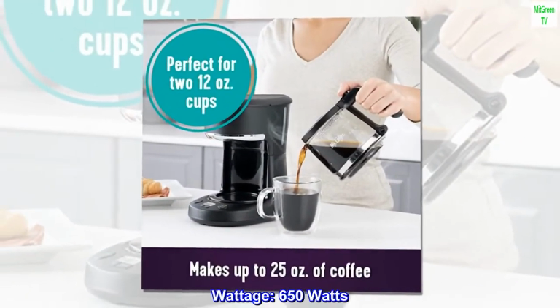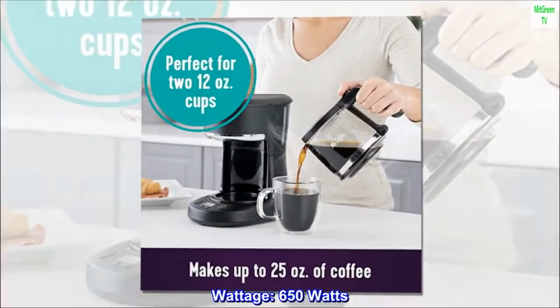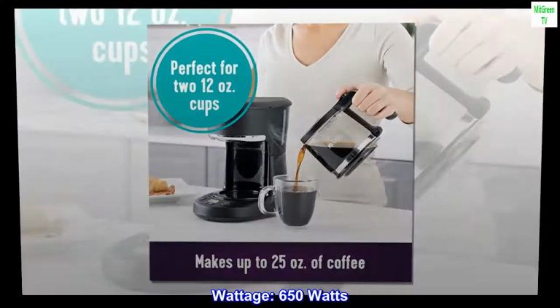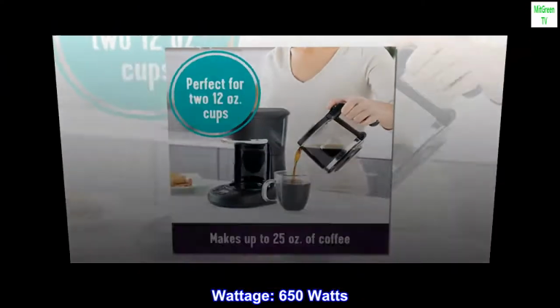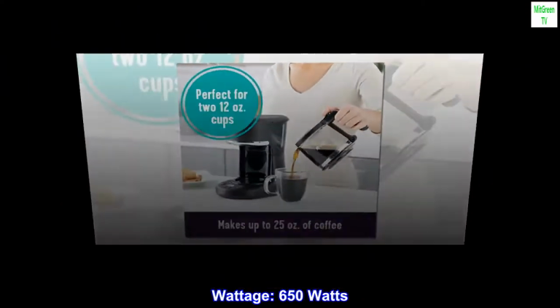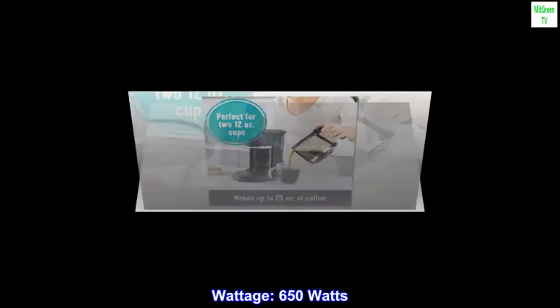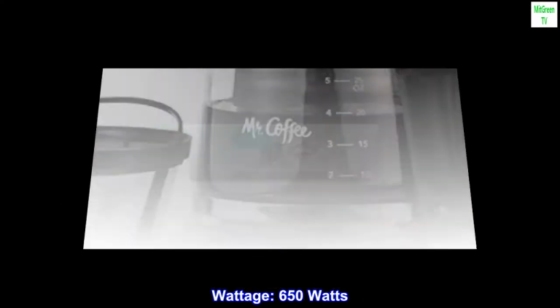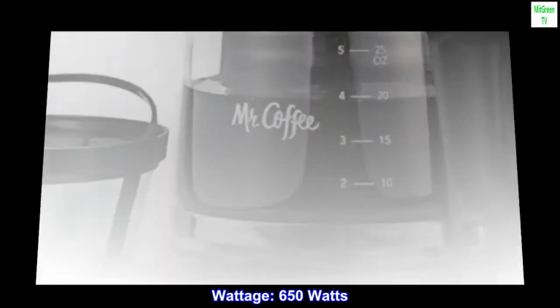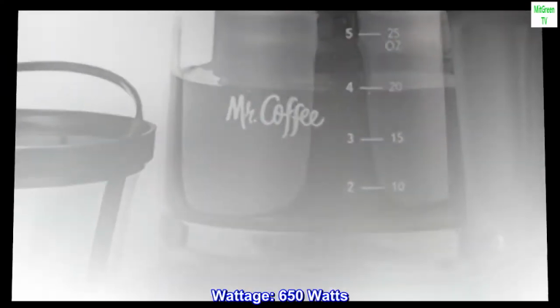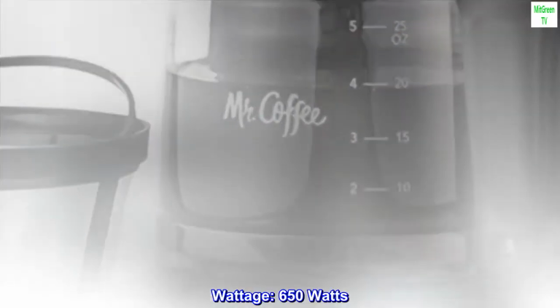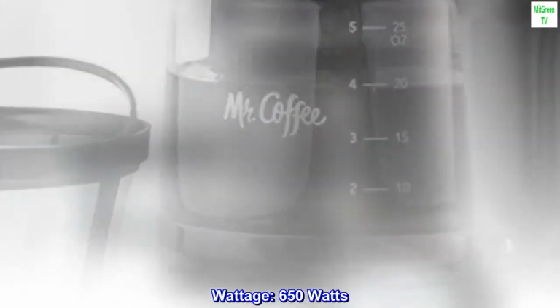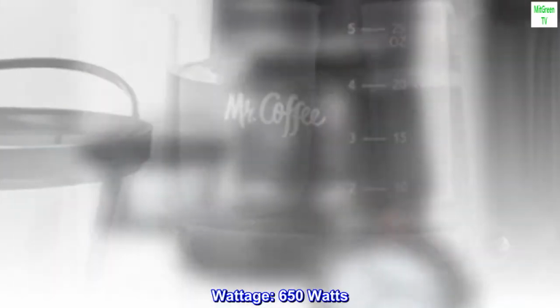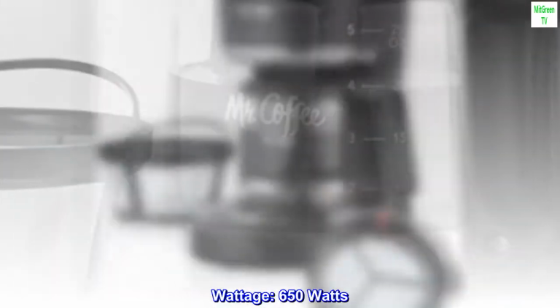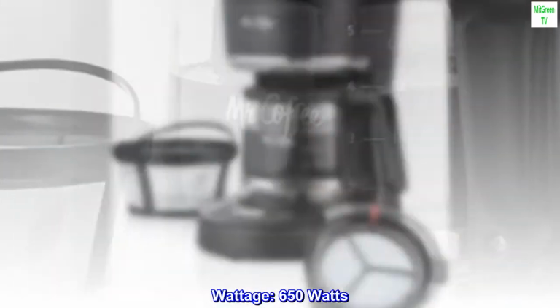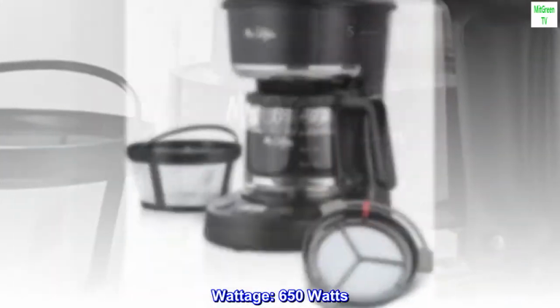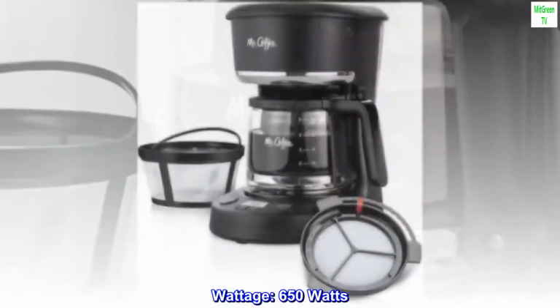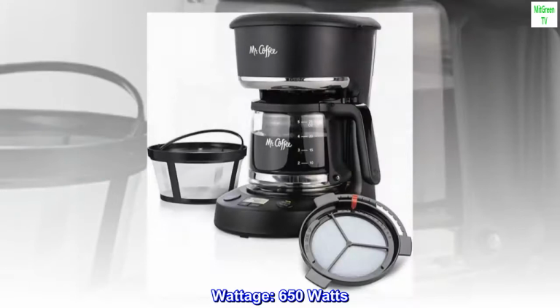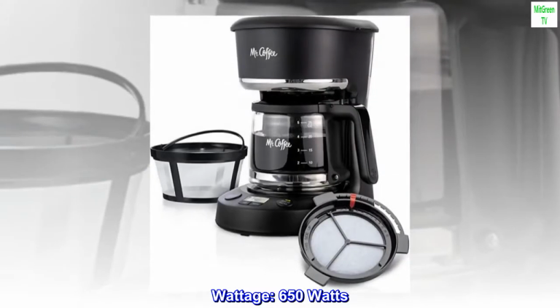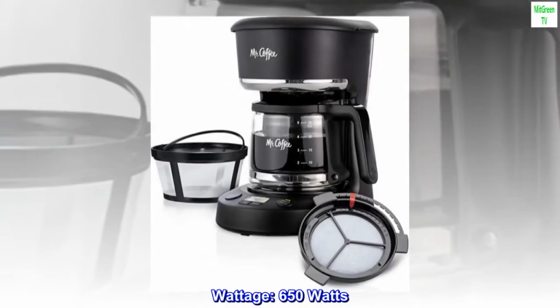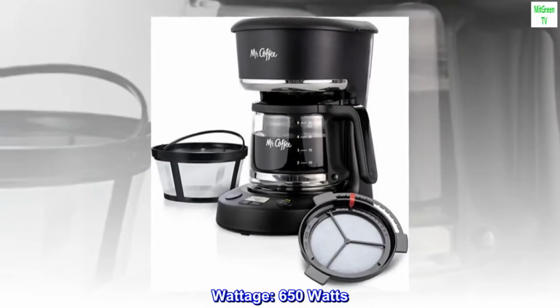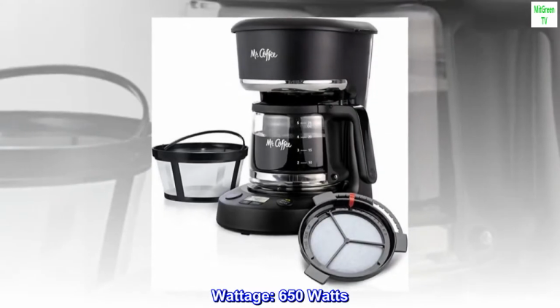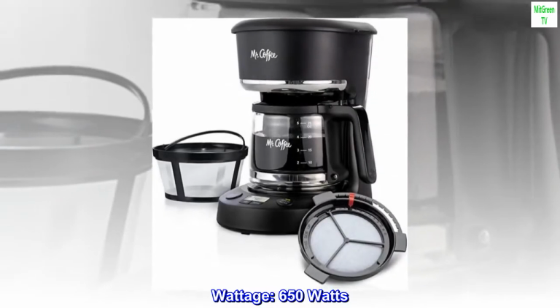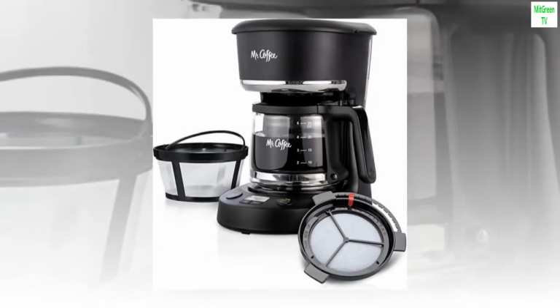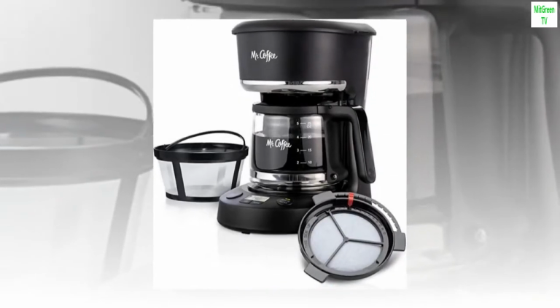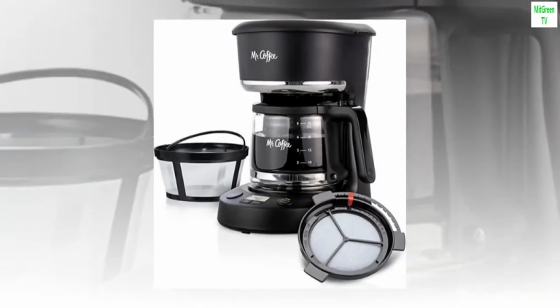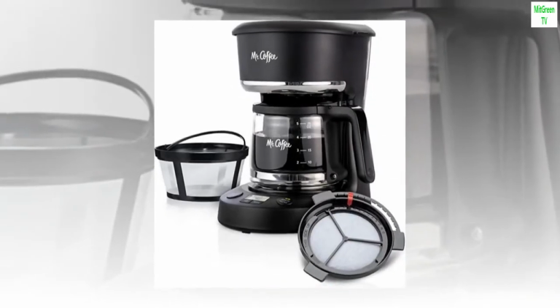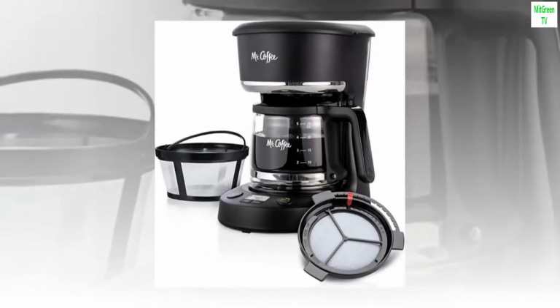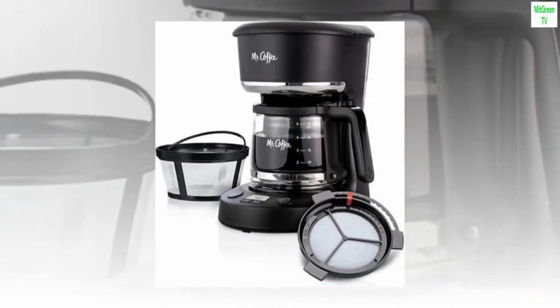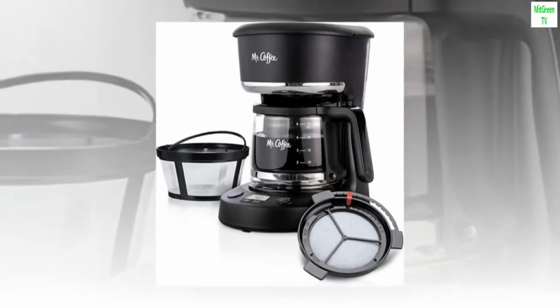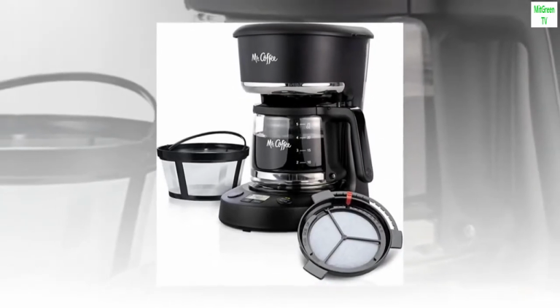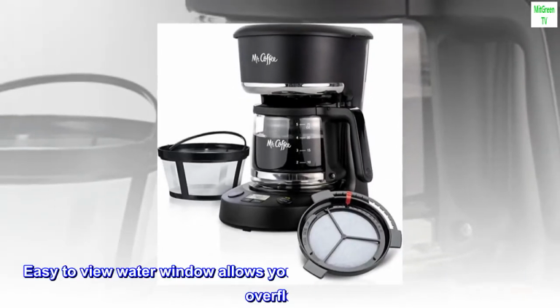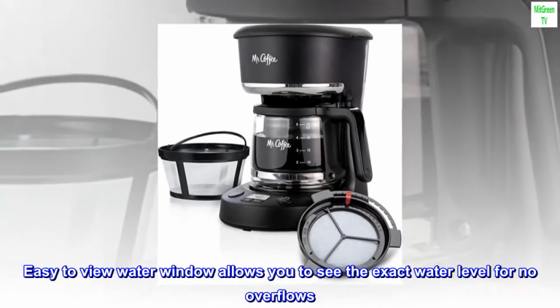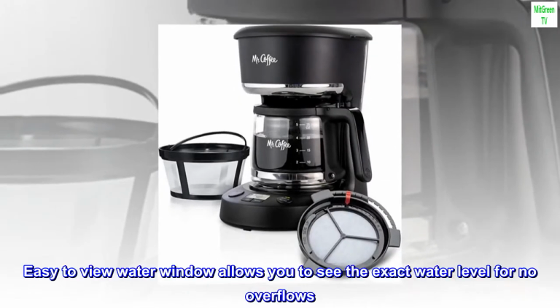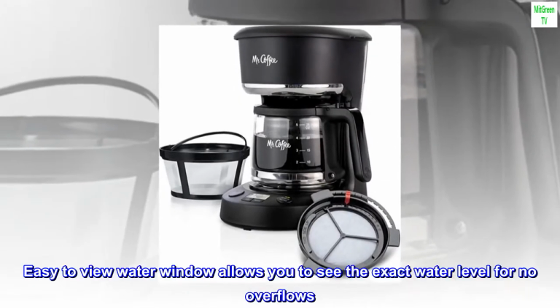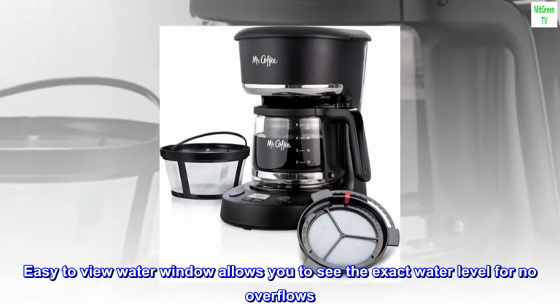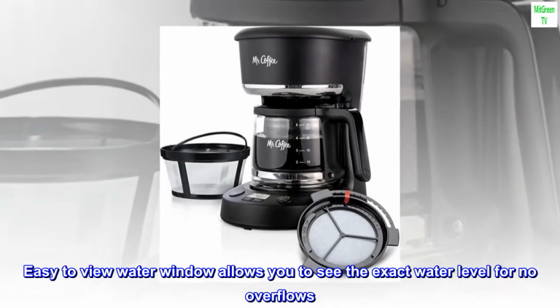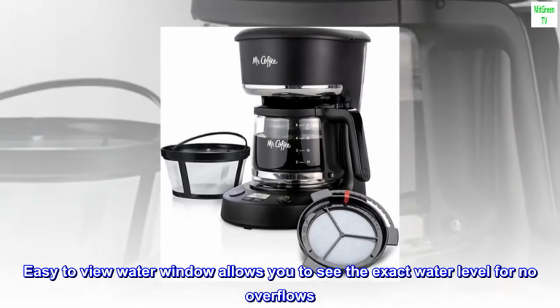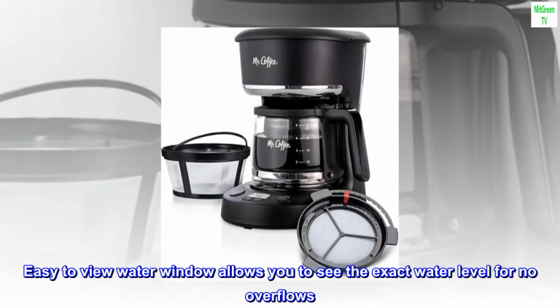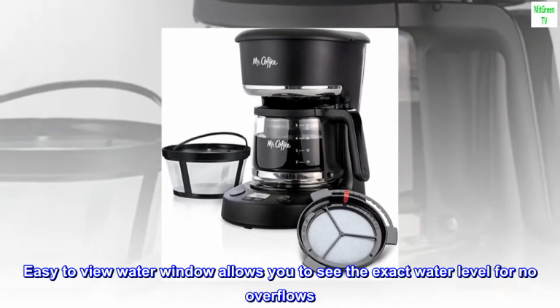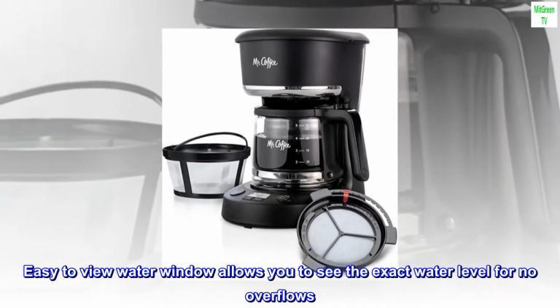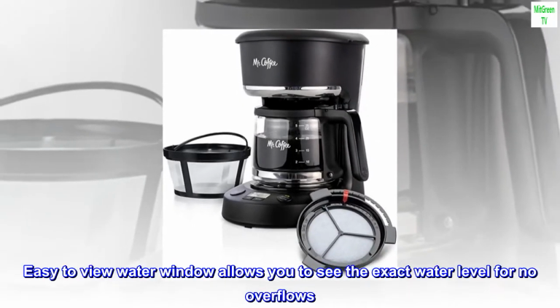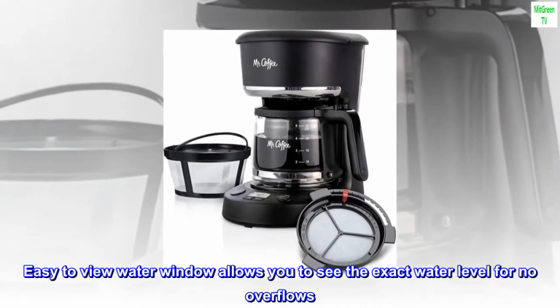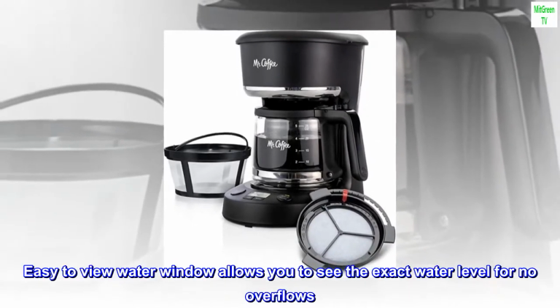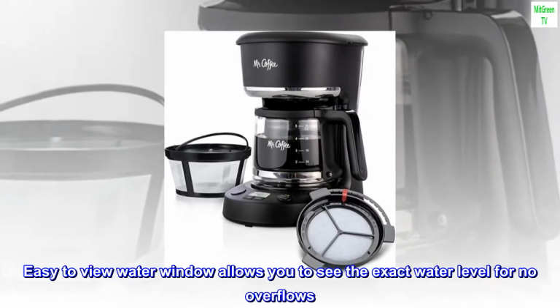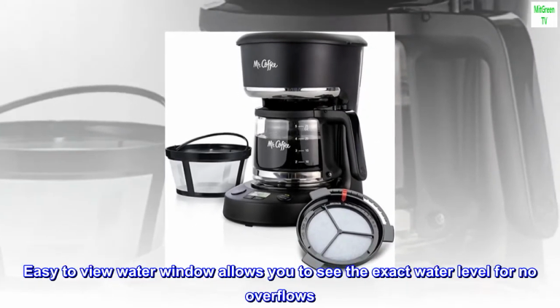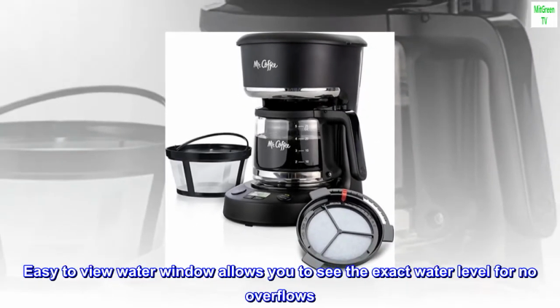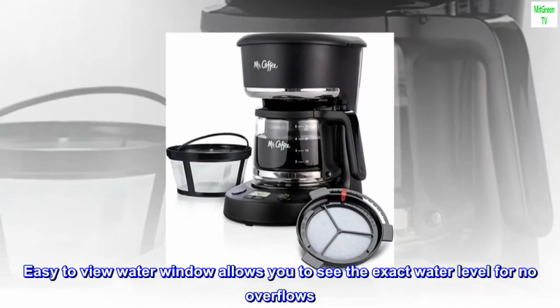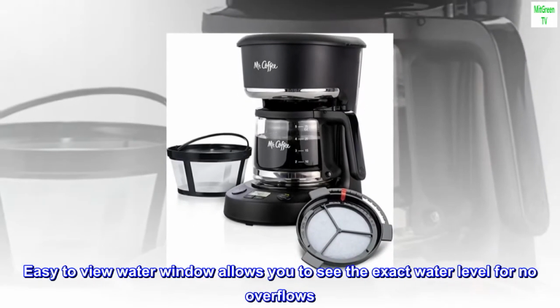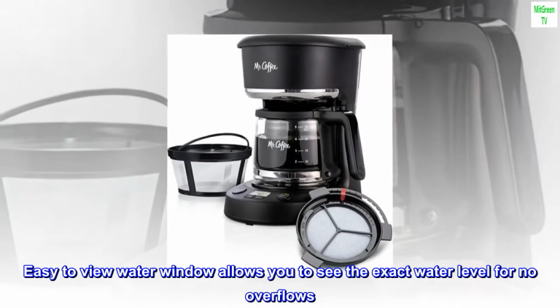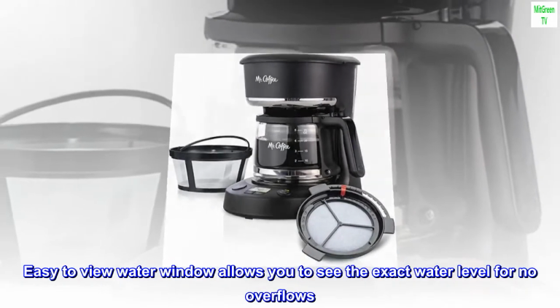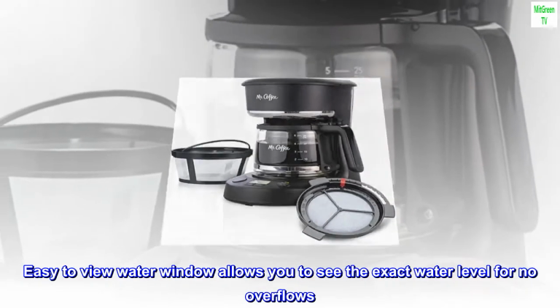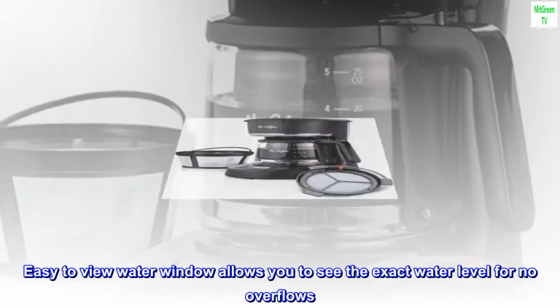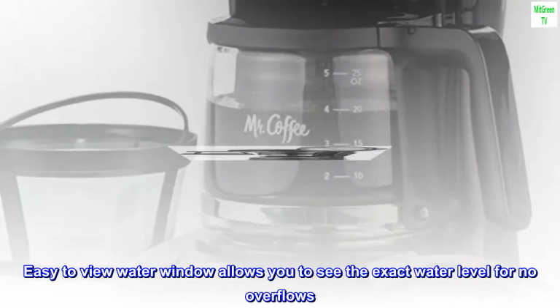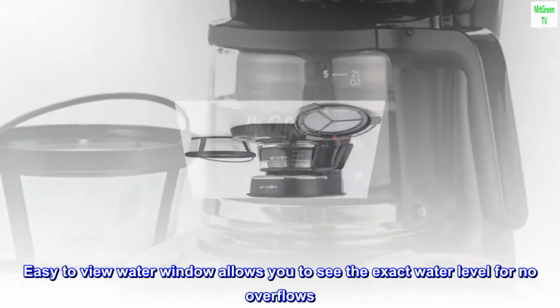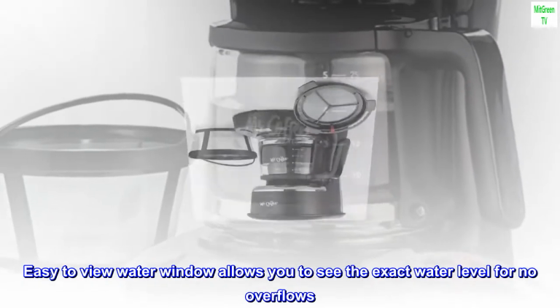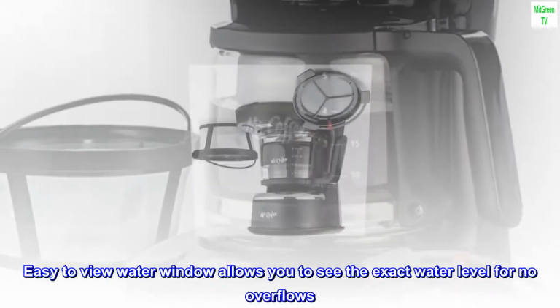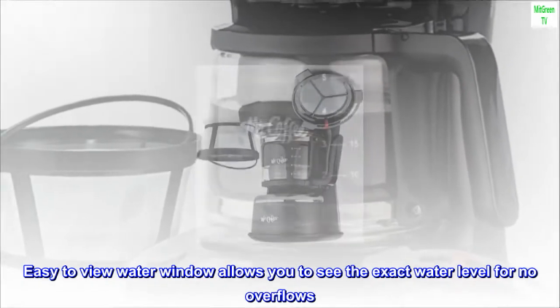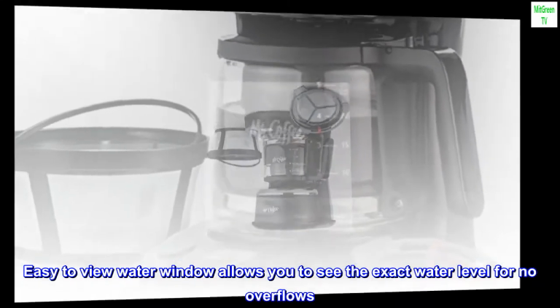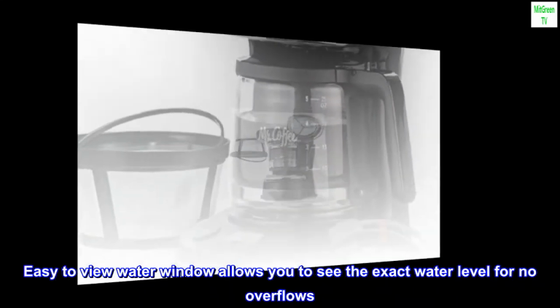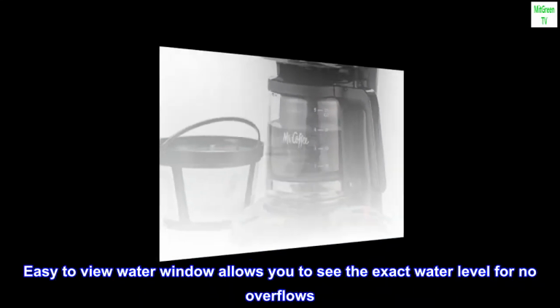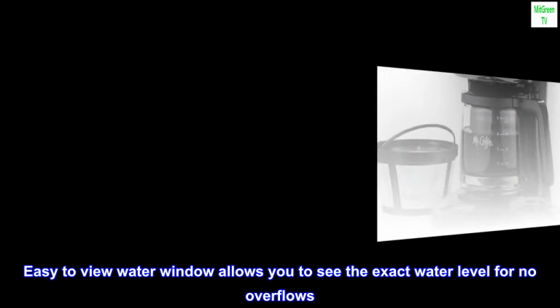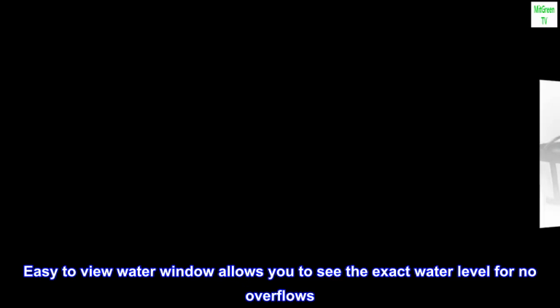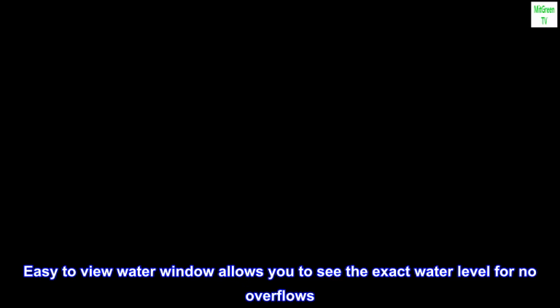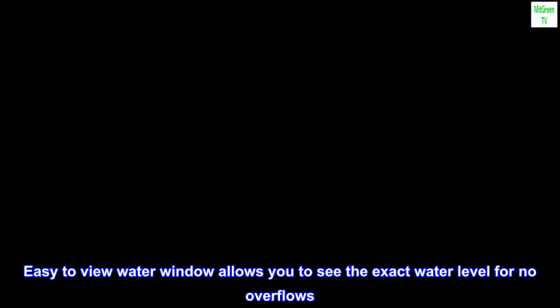Wattage: 650 watts. Easy to view water window allows you to see the exact water level for no overflows.